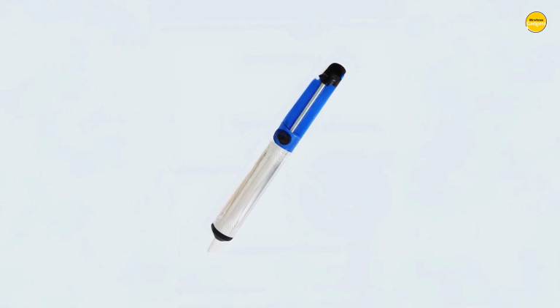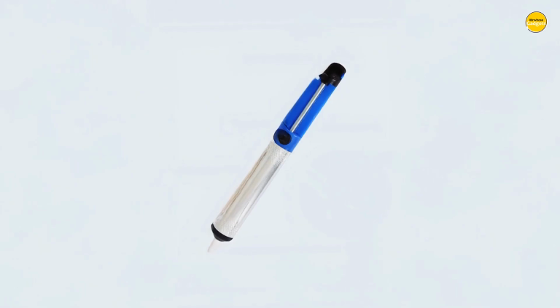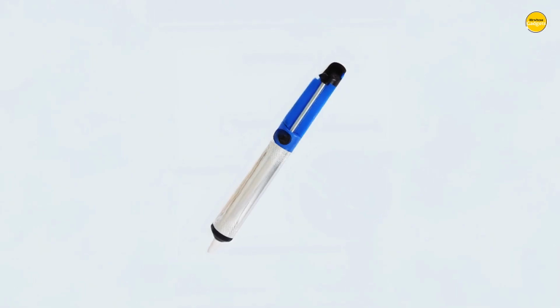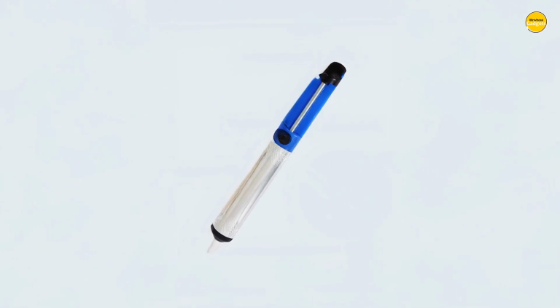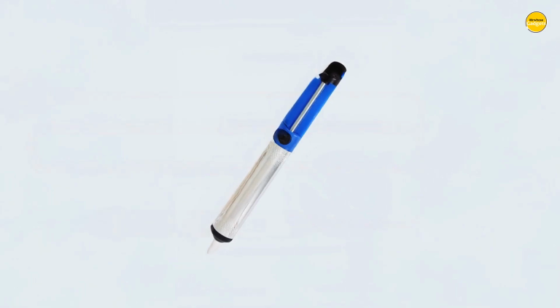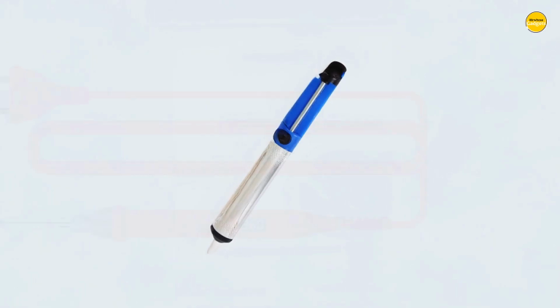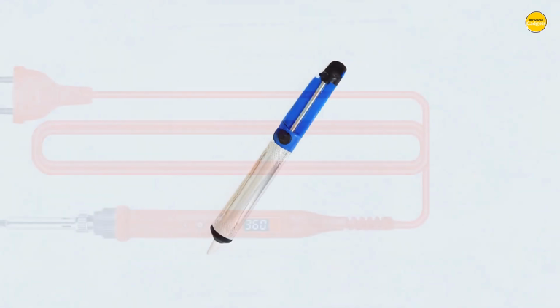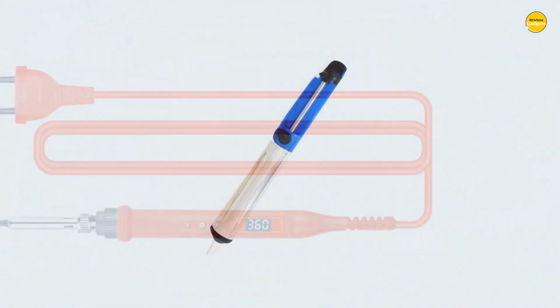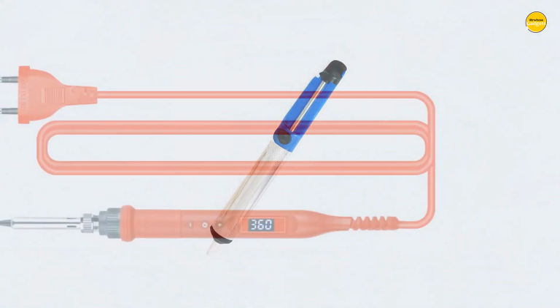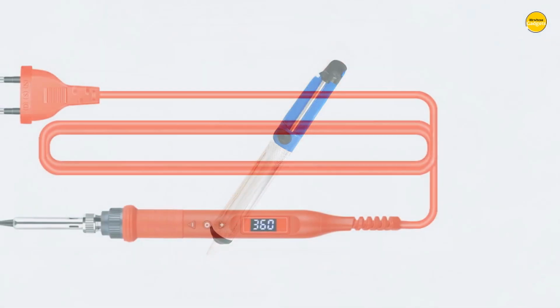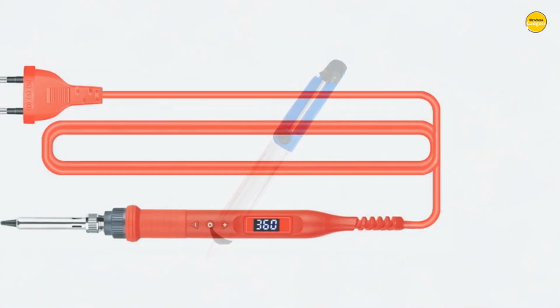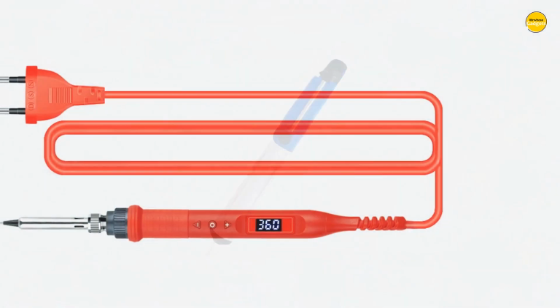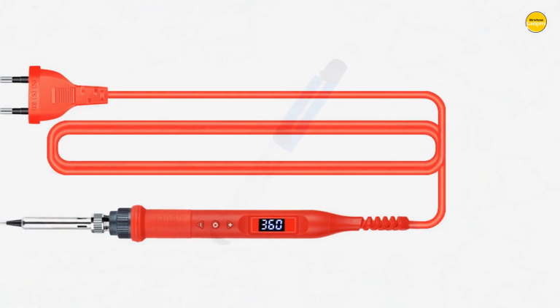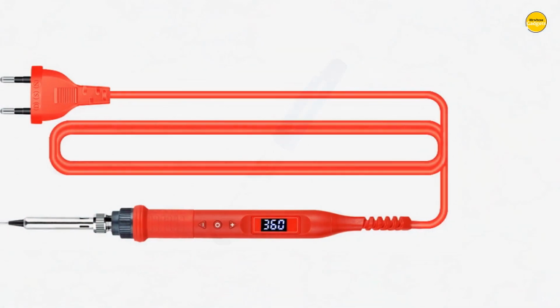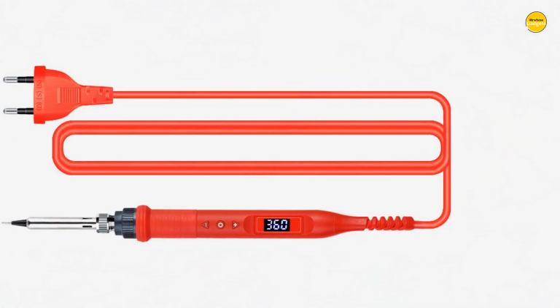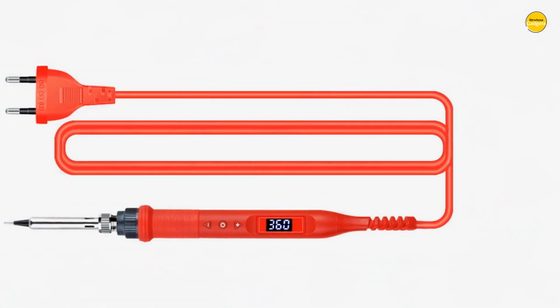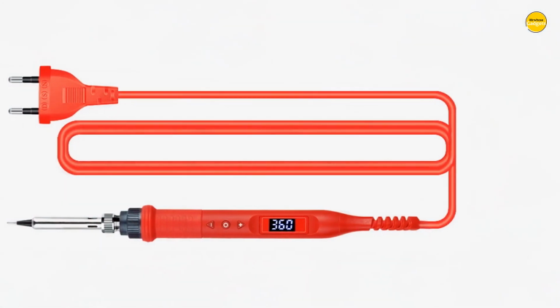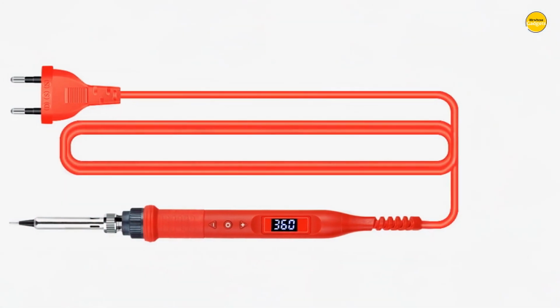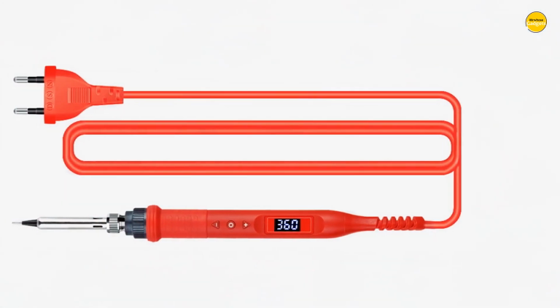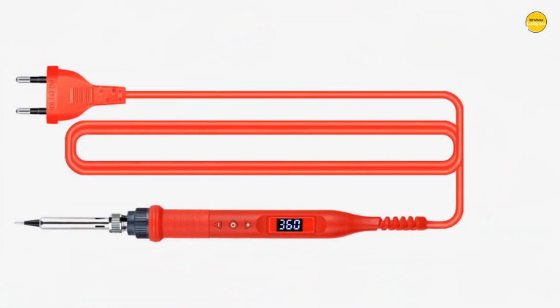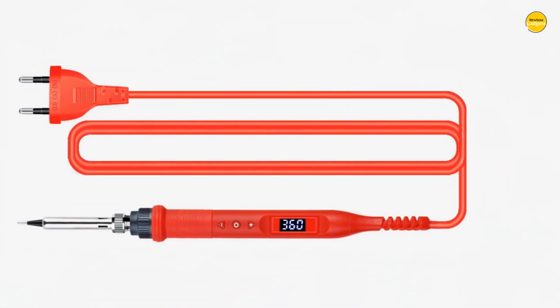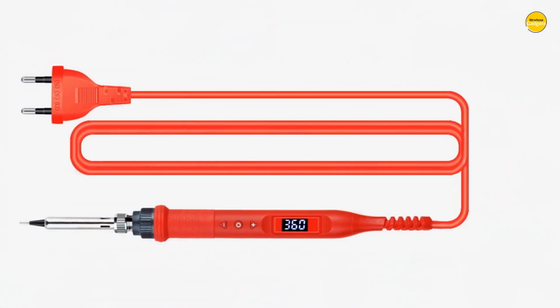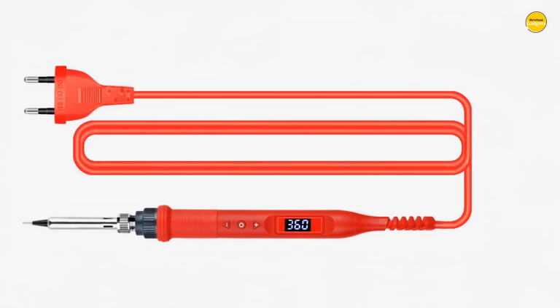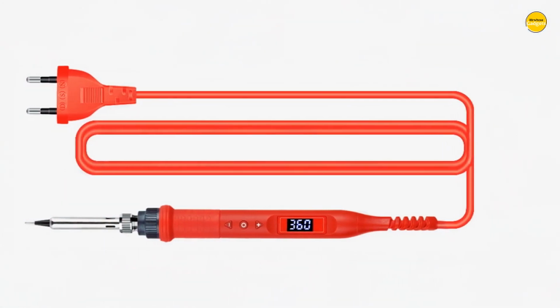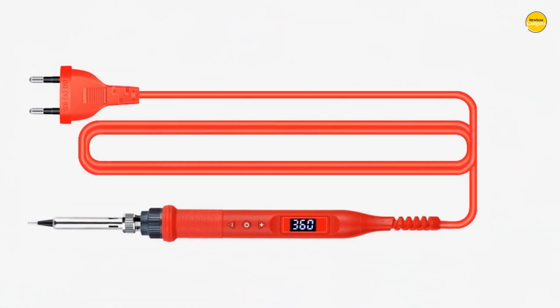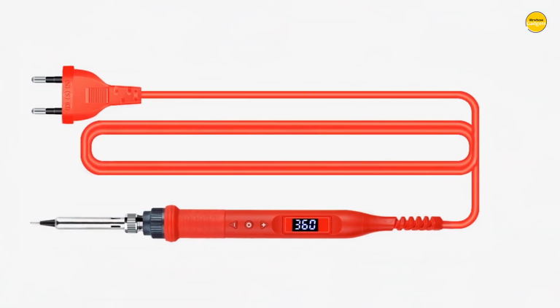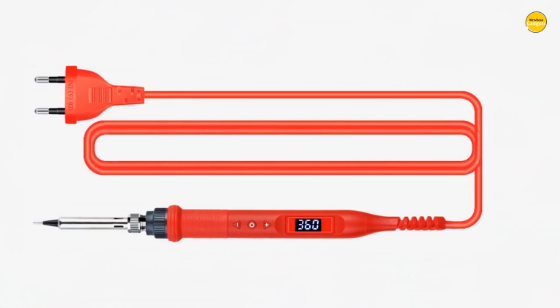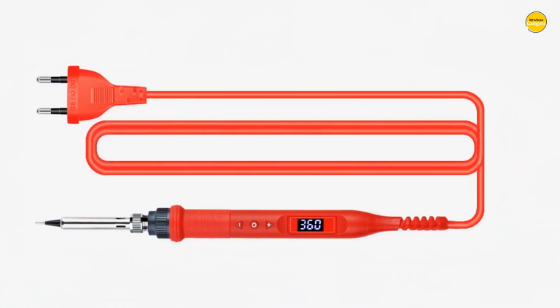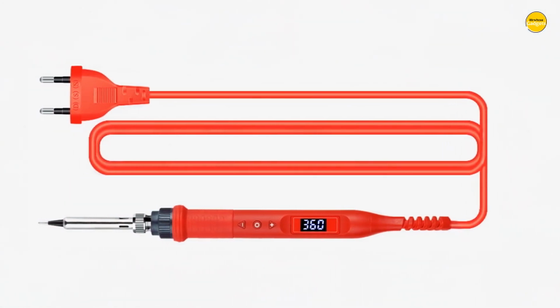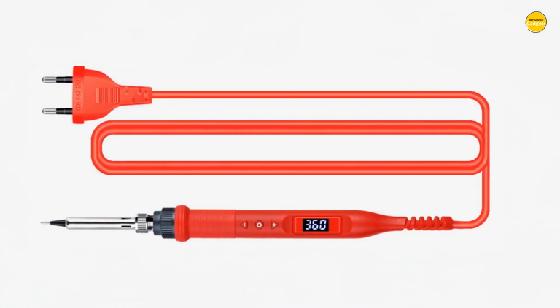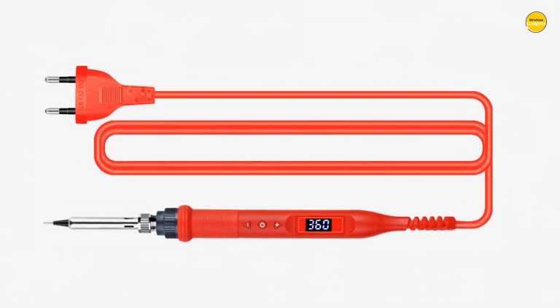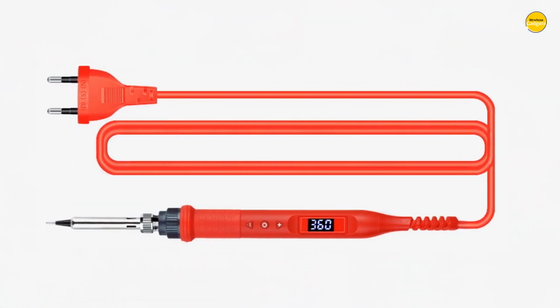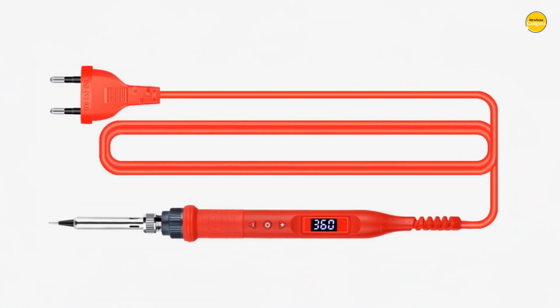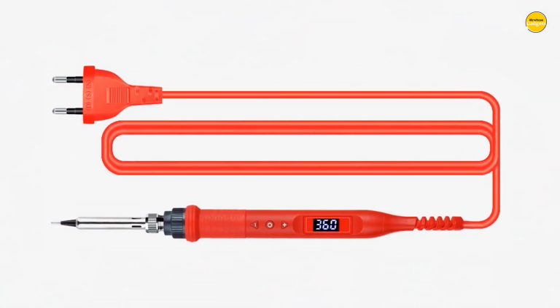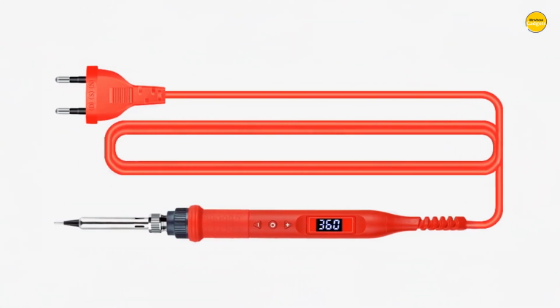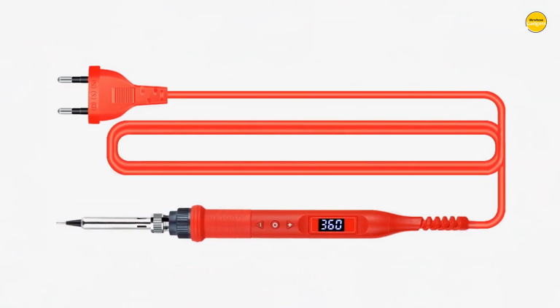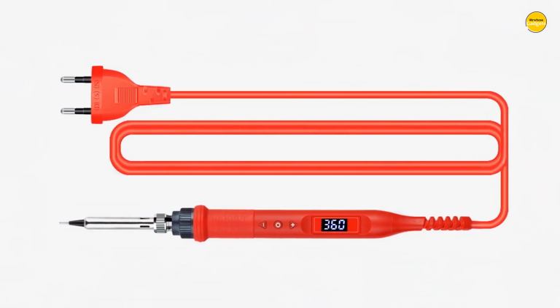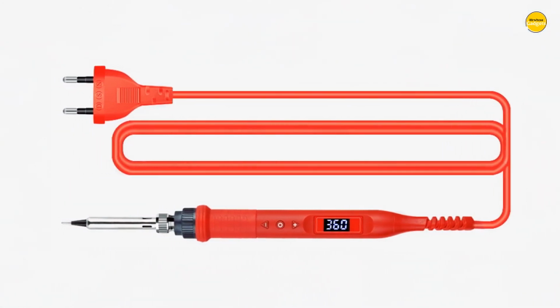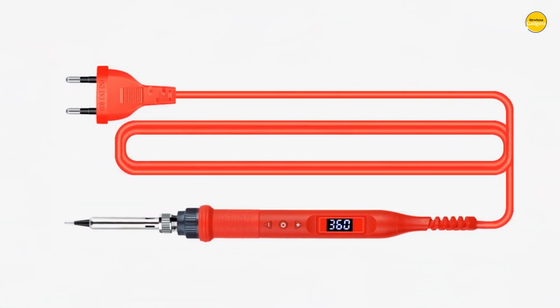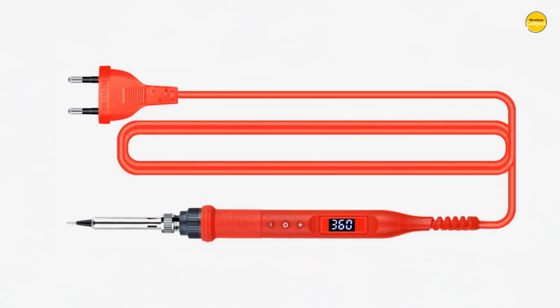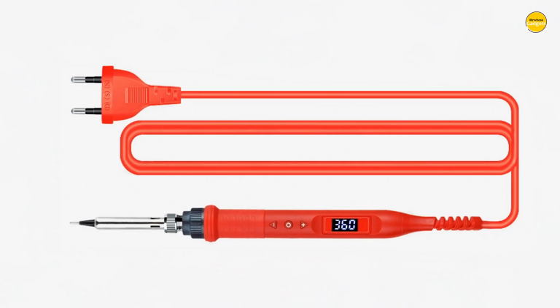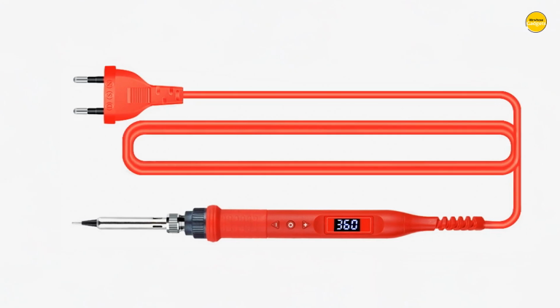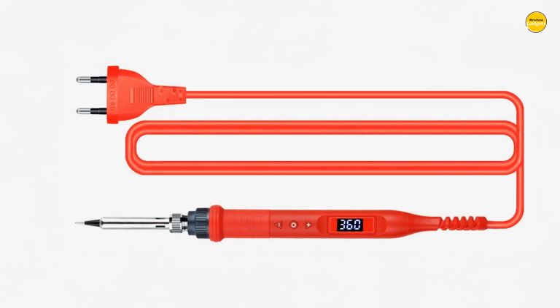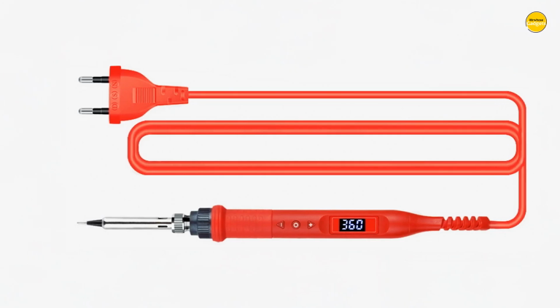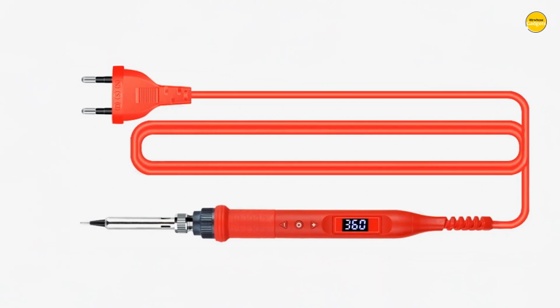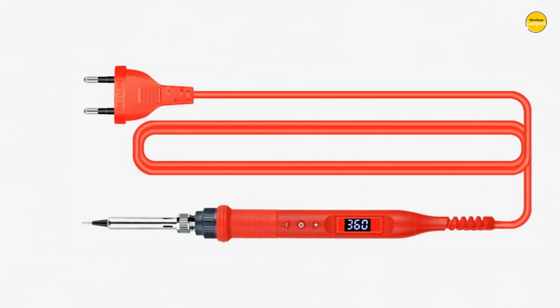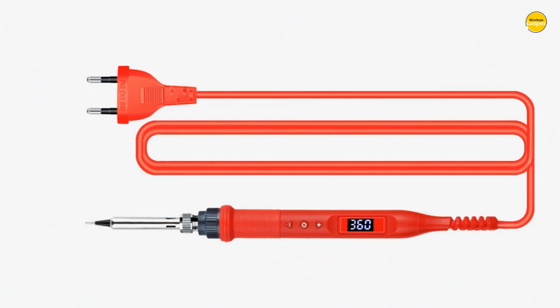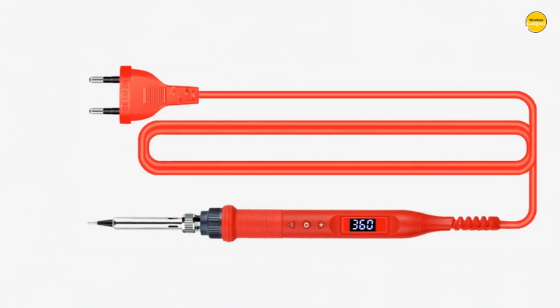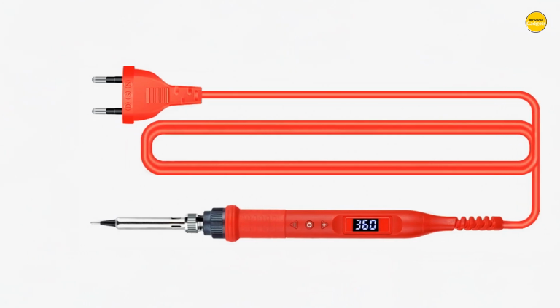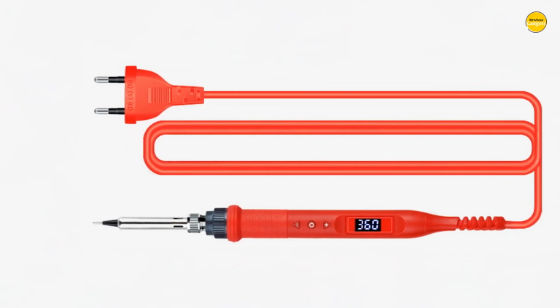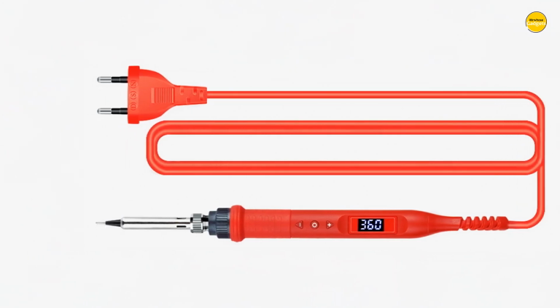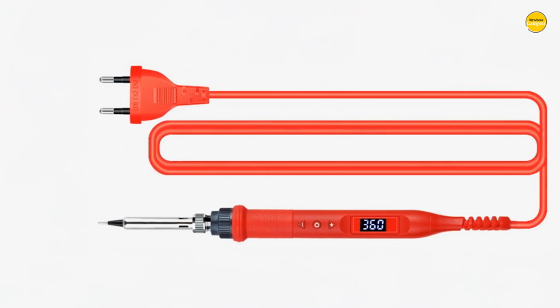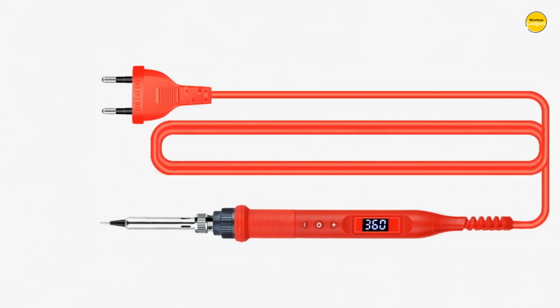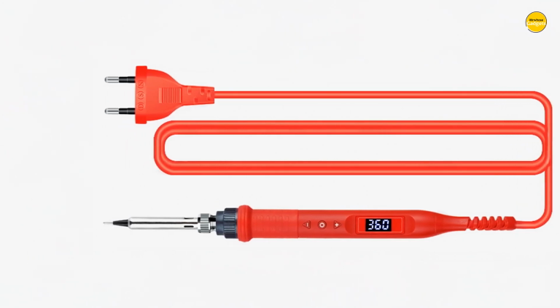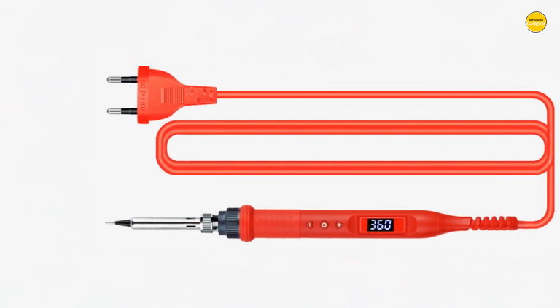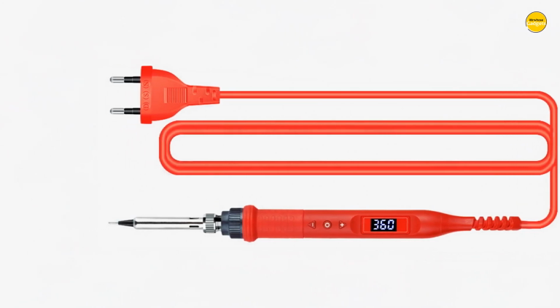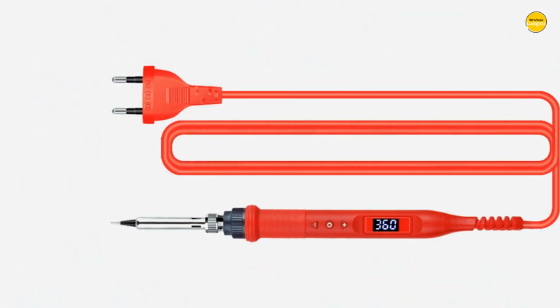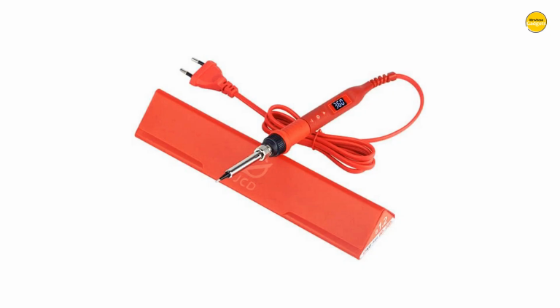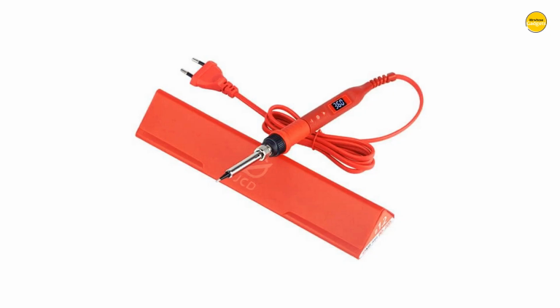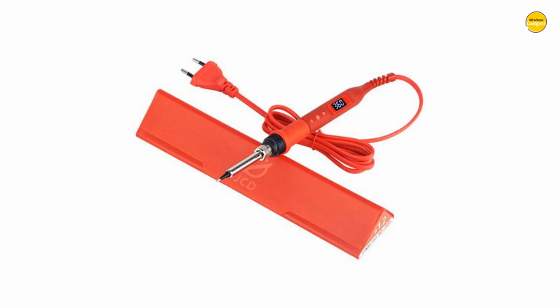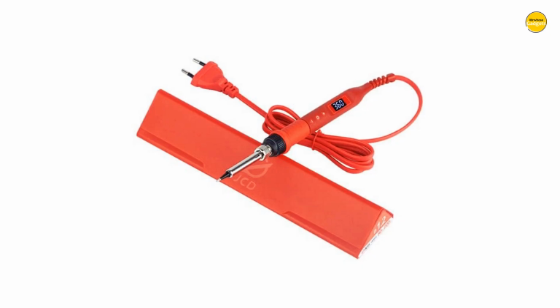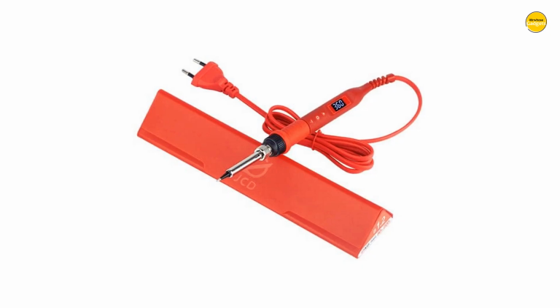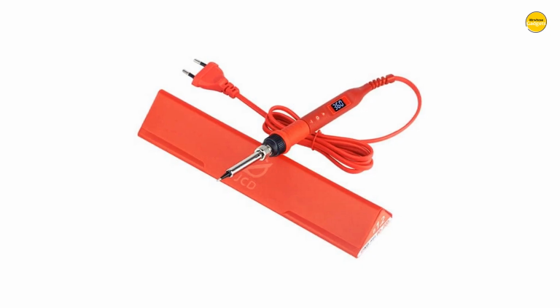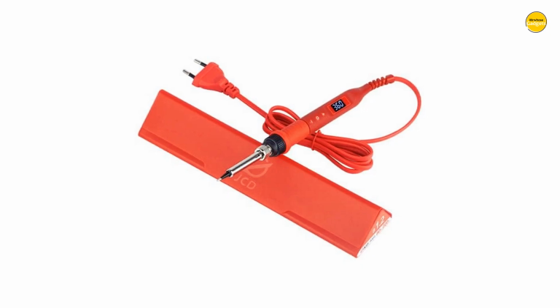Pros: Fast Heating, Precise Control, Lightweight, Portable. Cons: Limited Tips and Manual Setting.